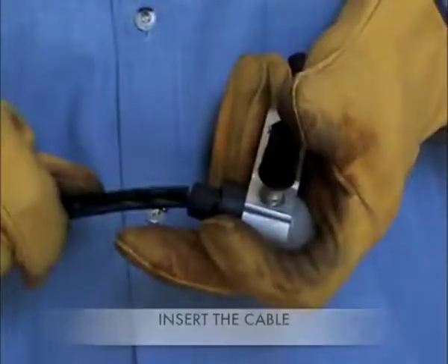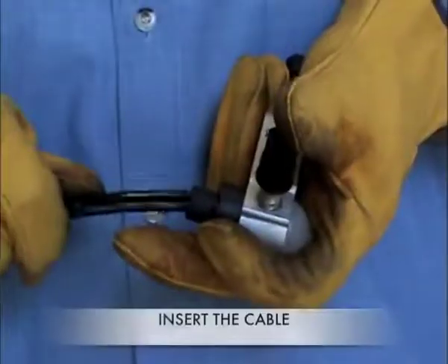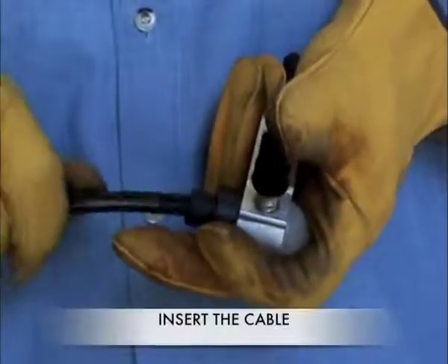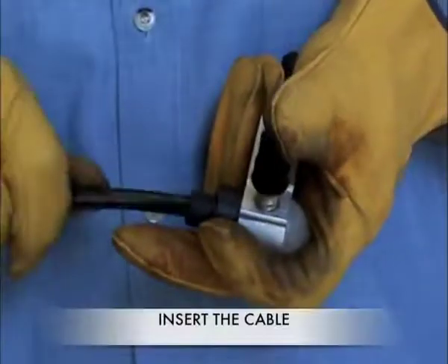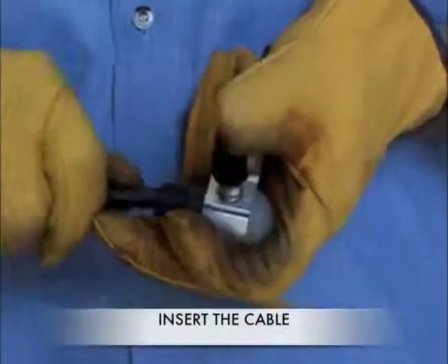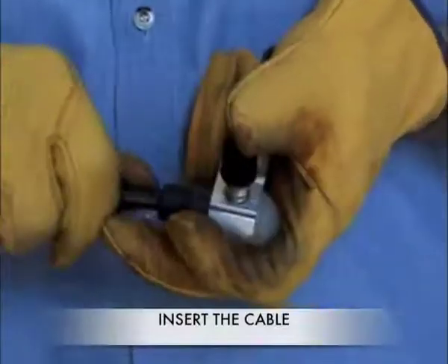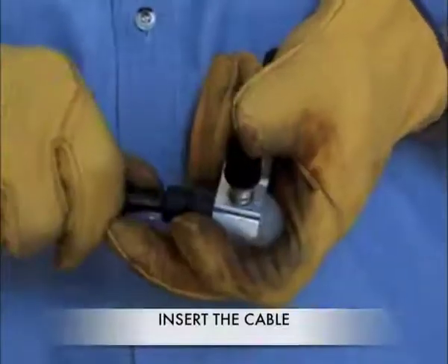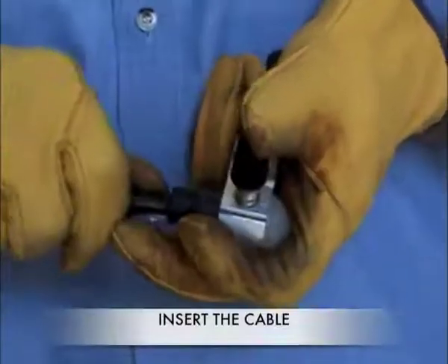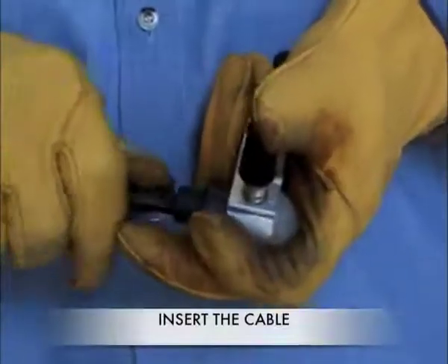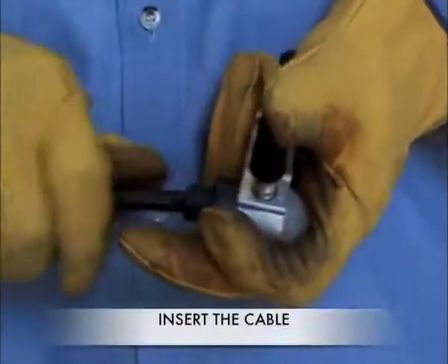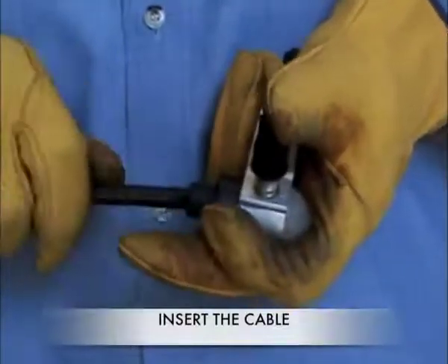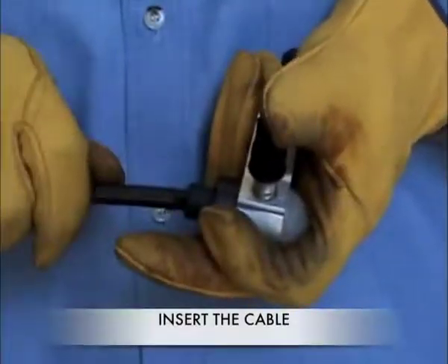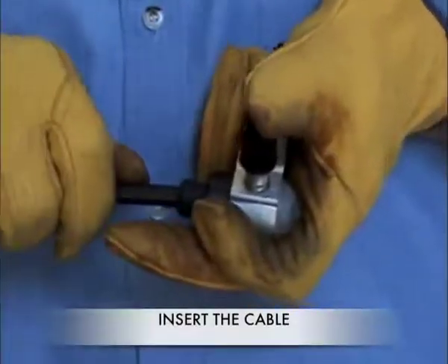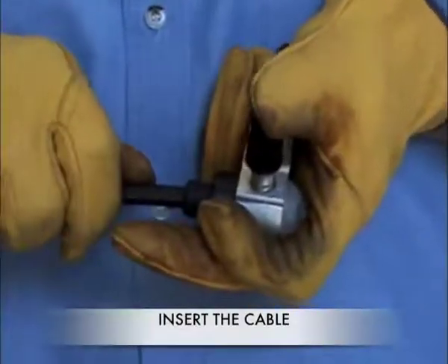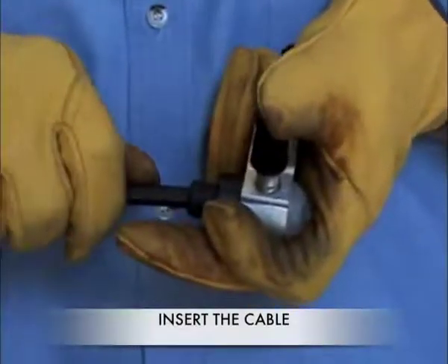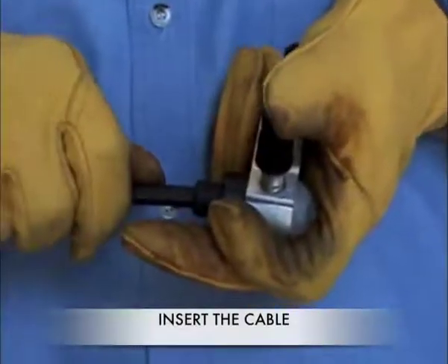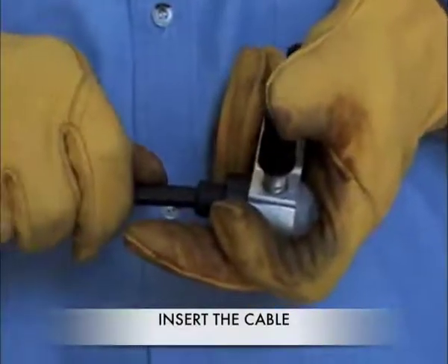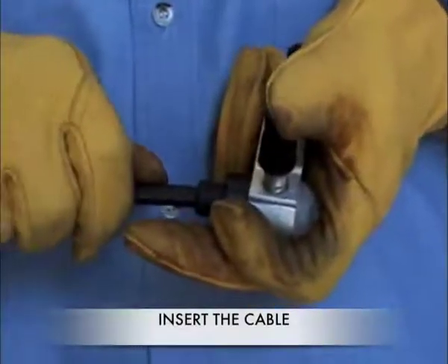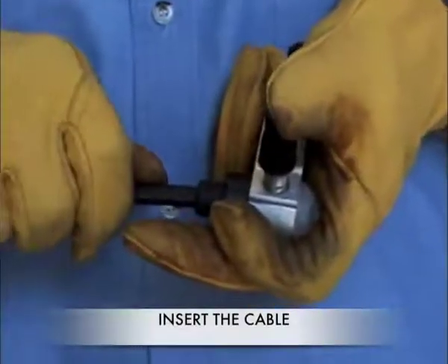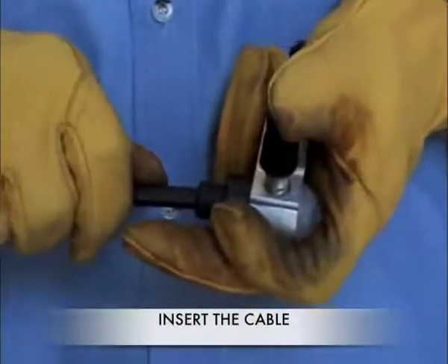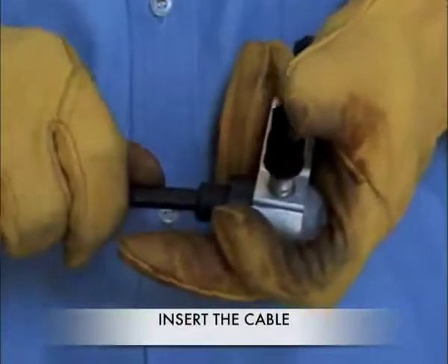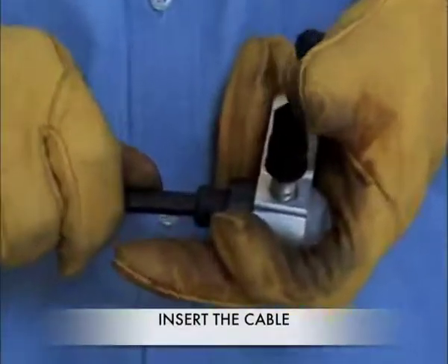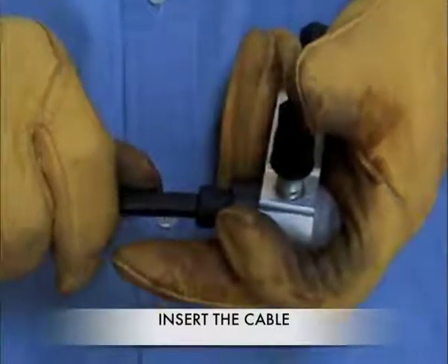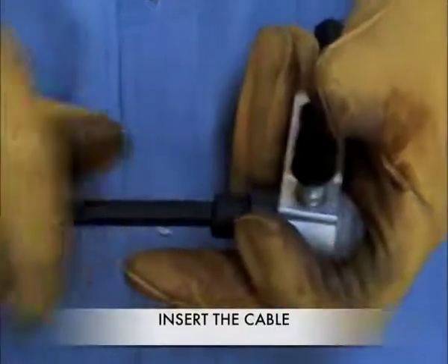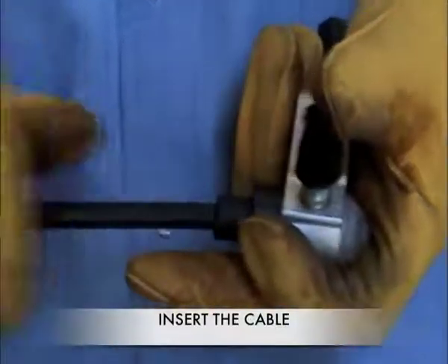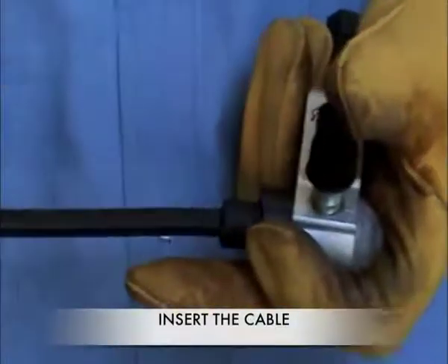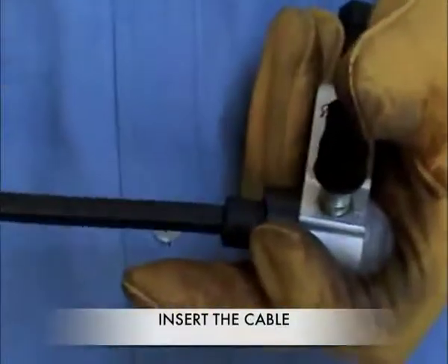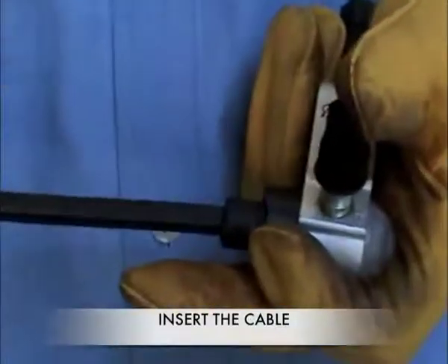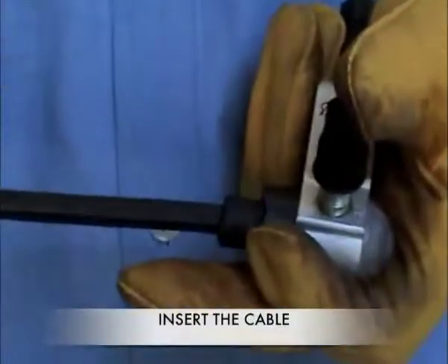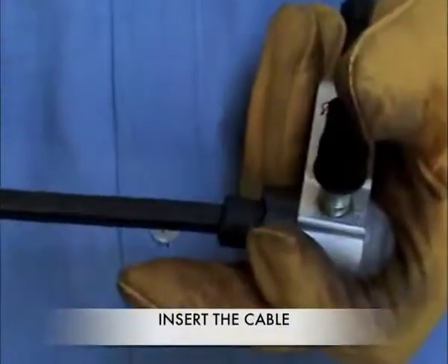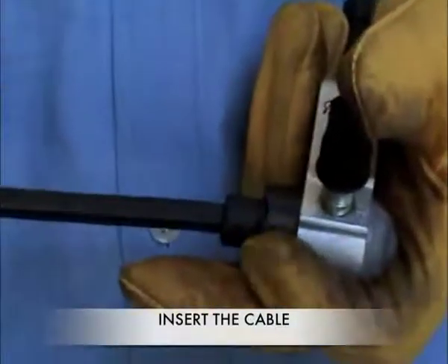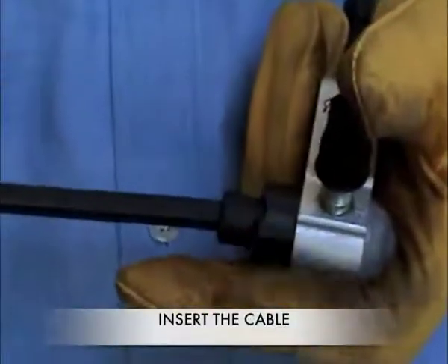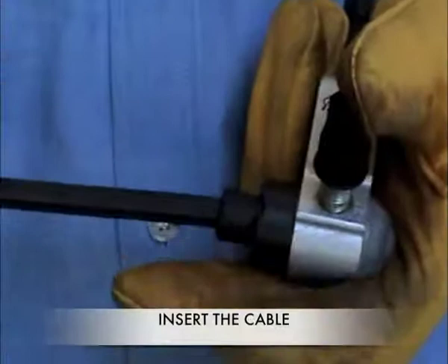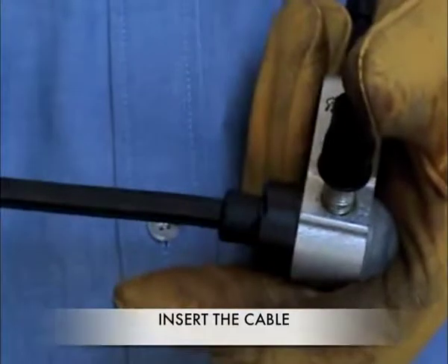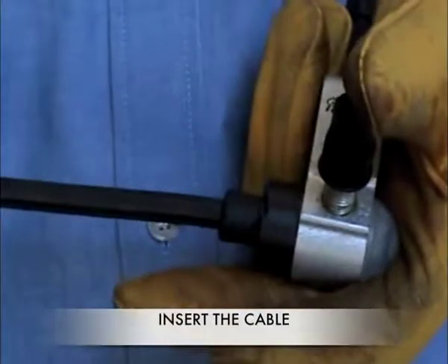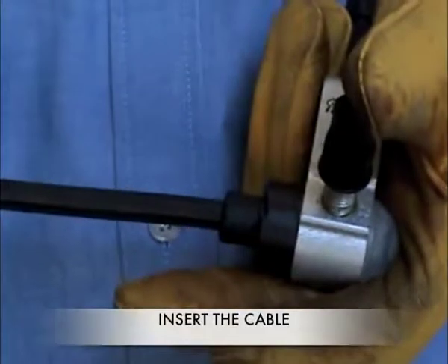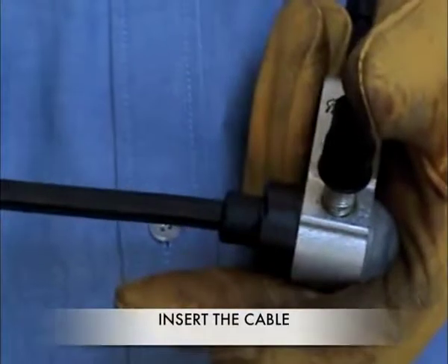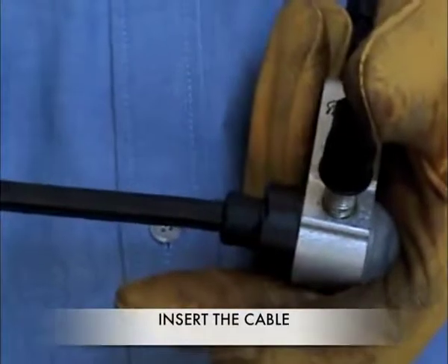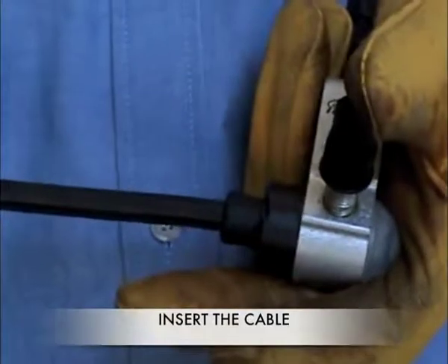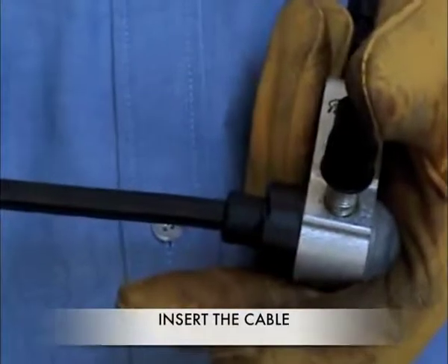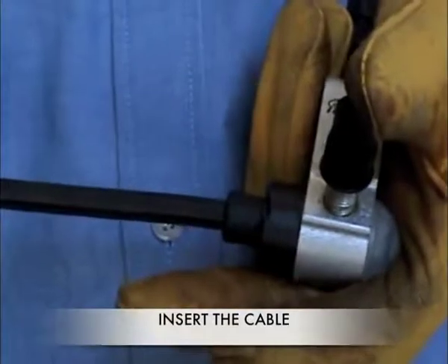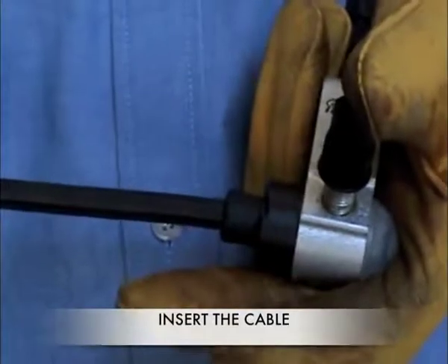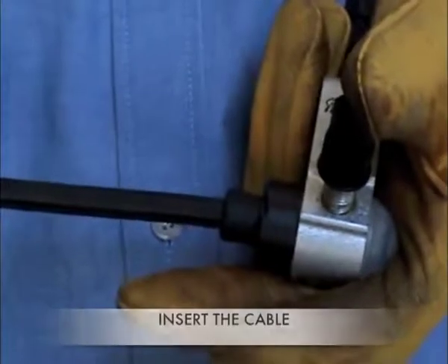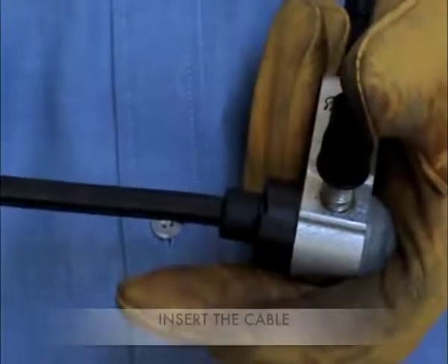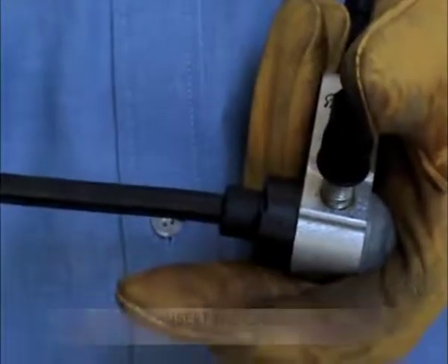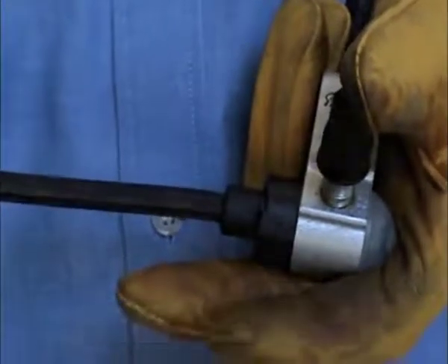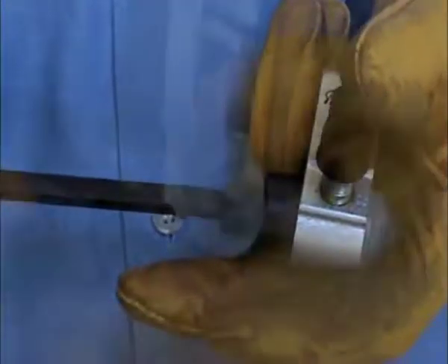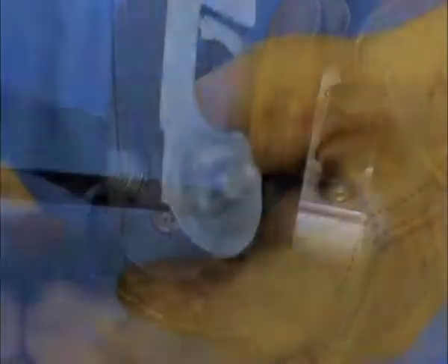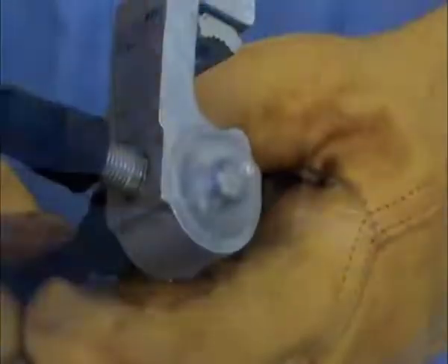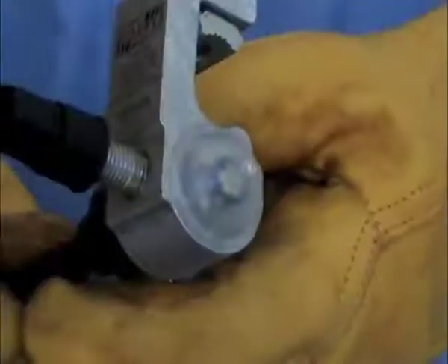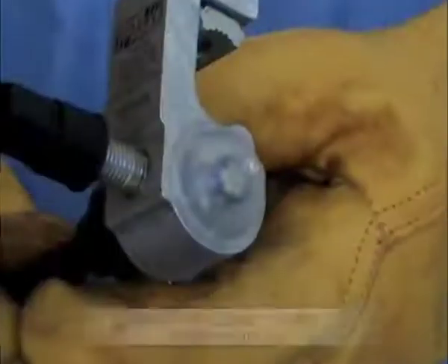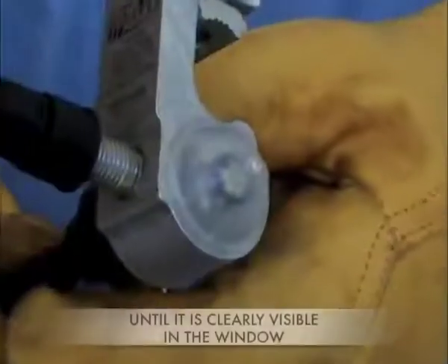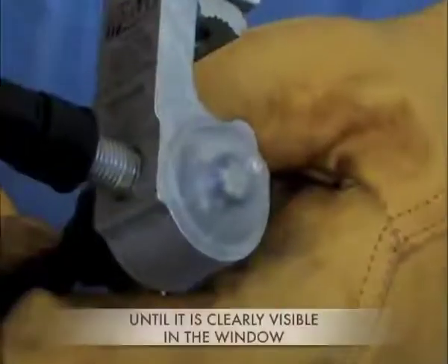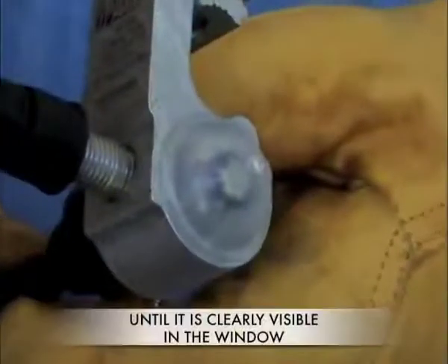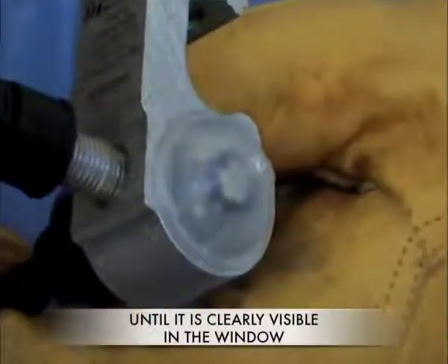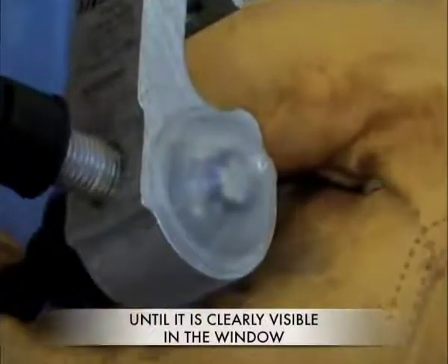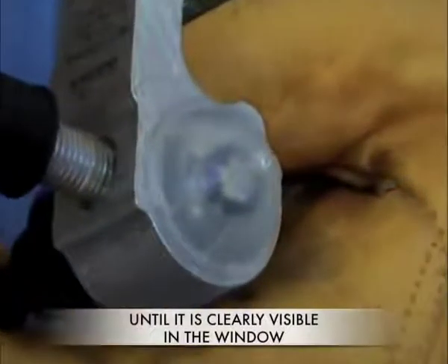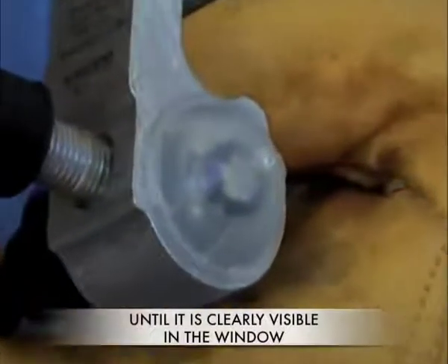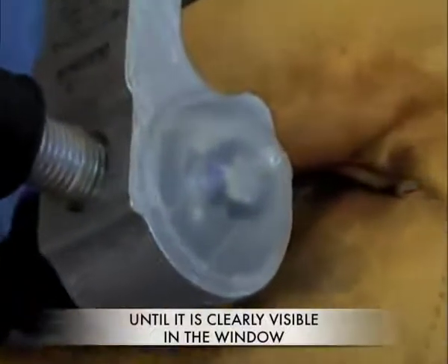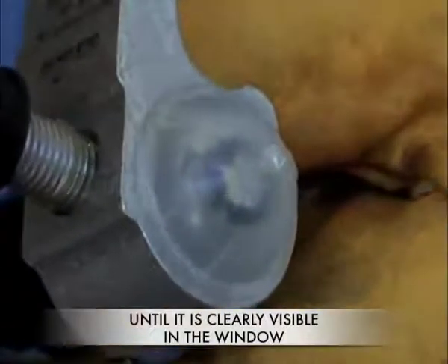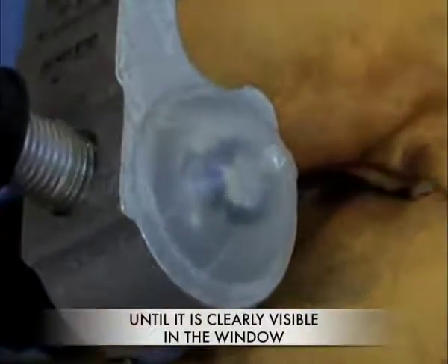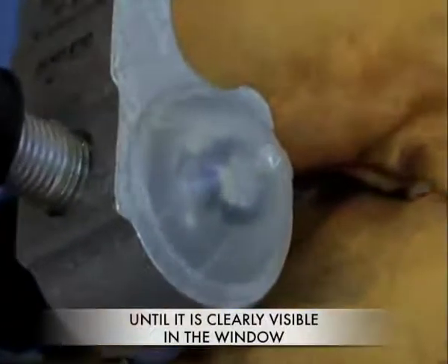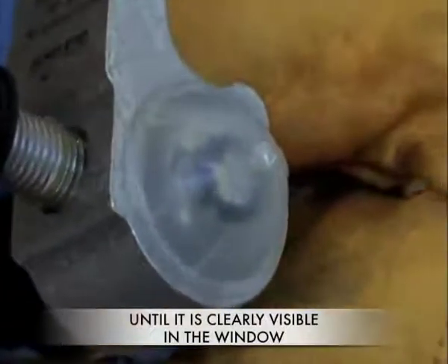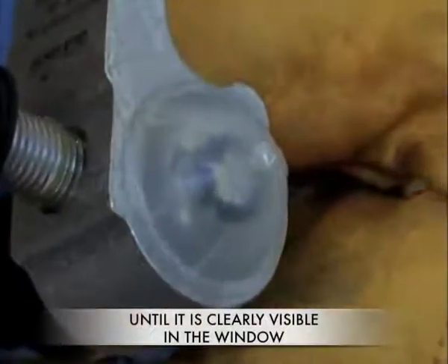Insert the cable into the connector as shown, until it is clearly visible in the window. Do not strip the cable.